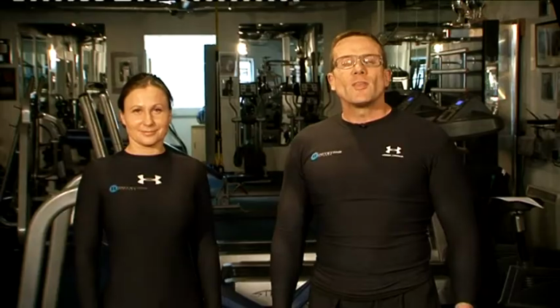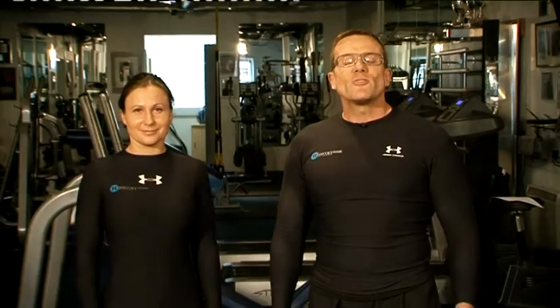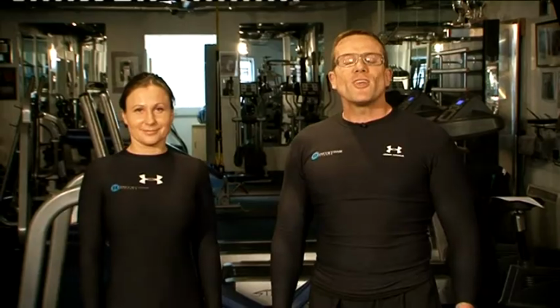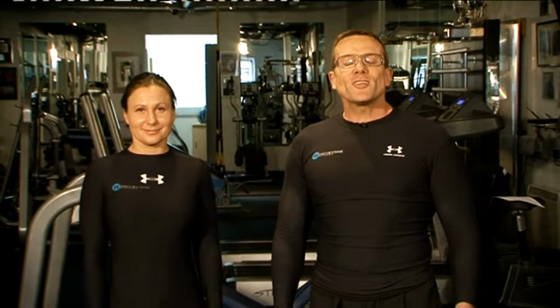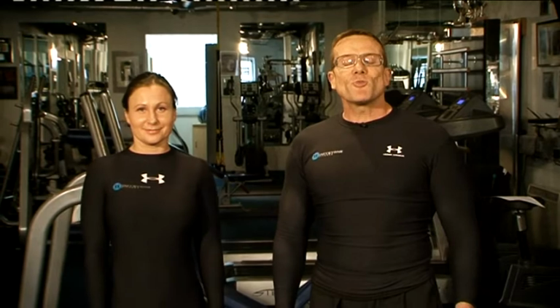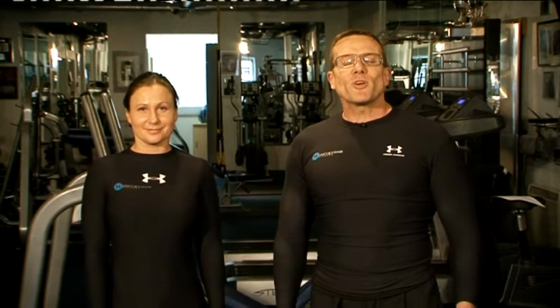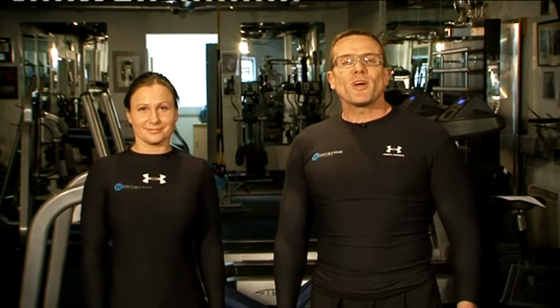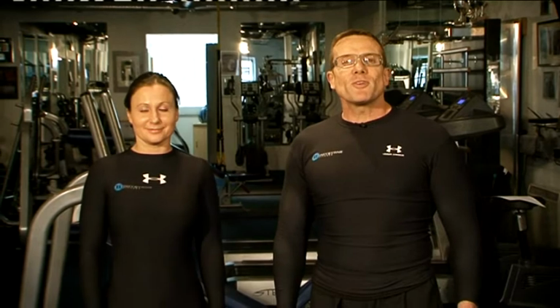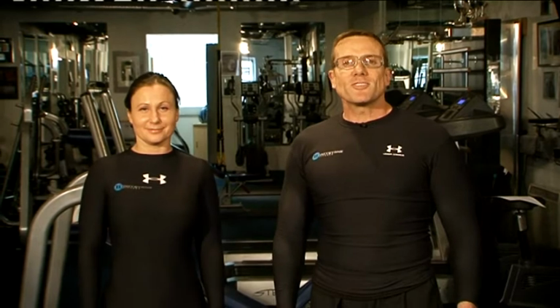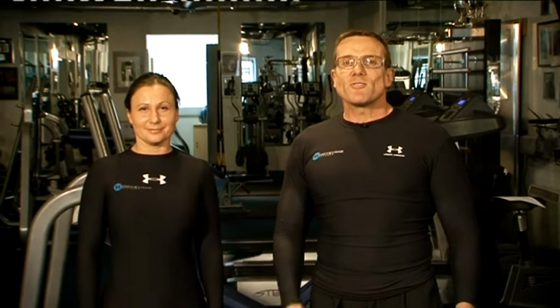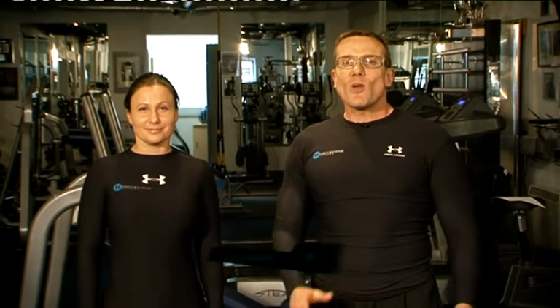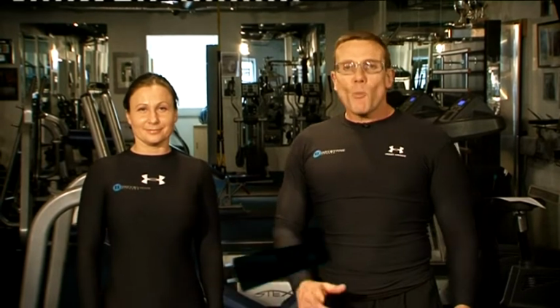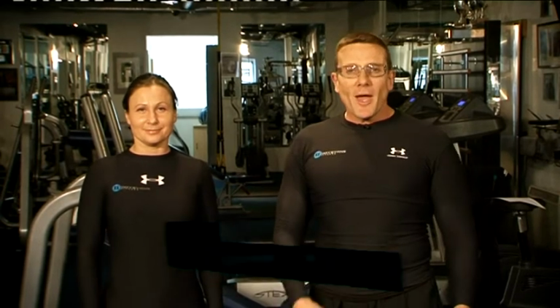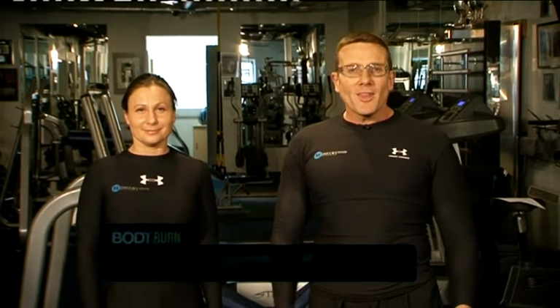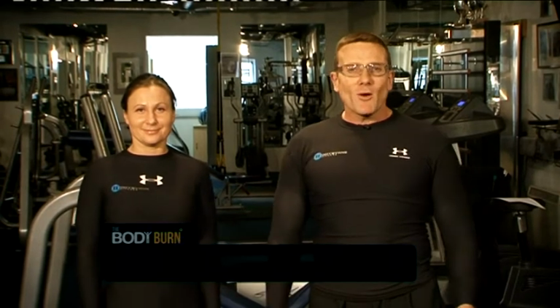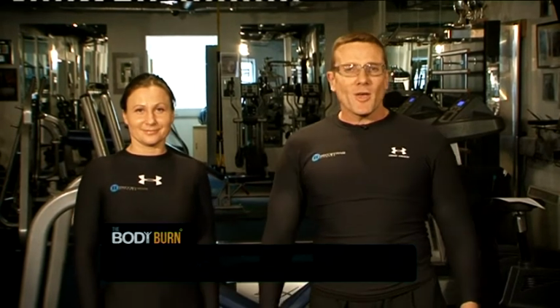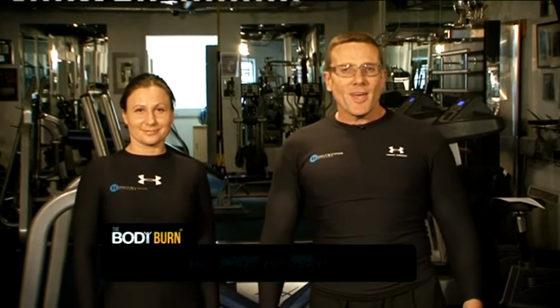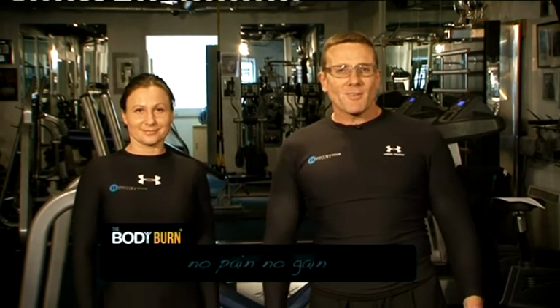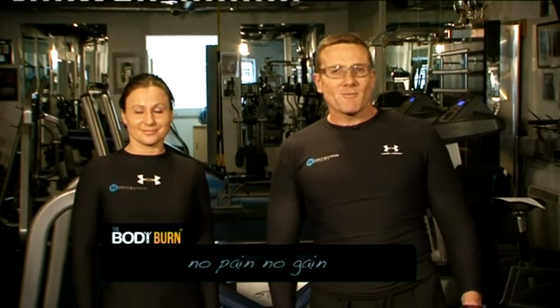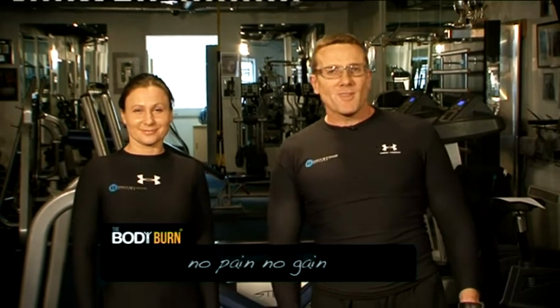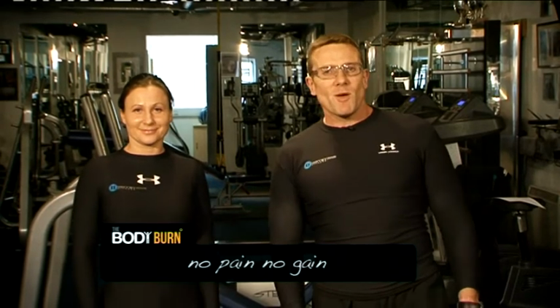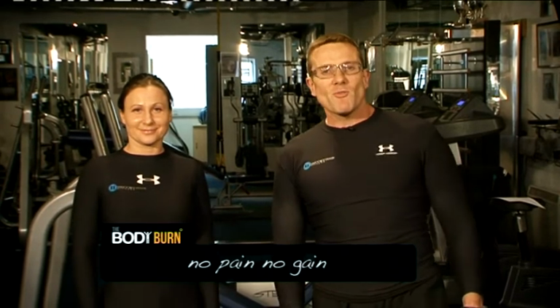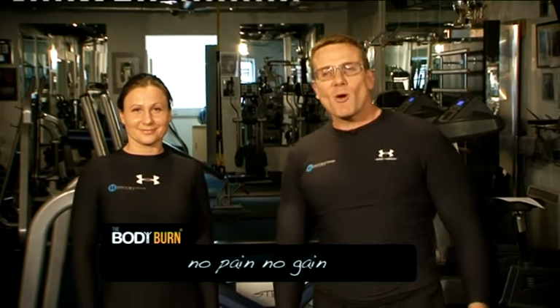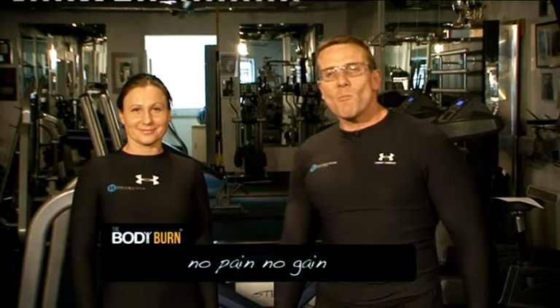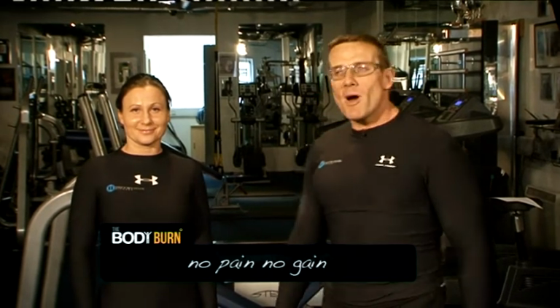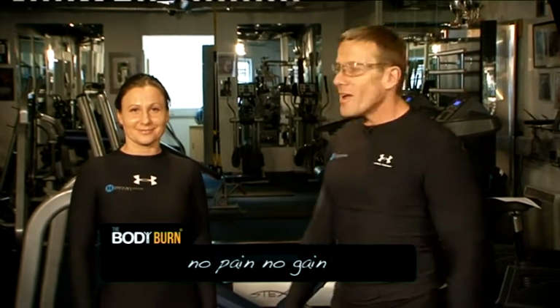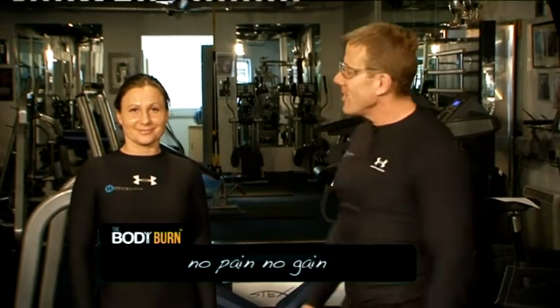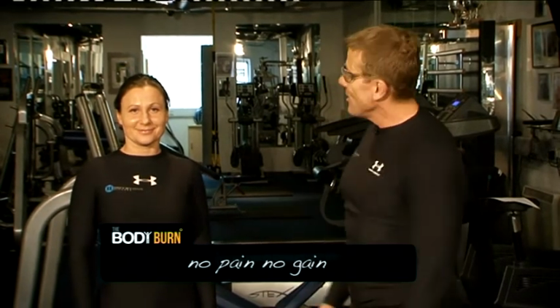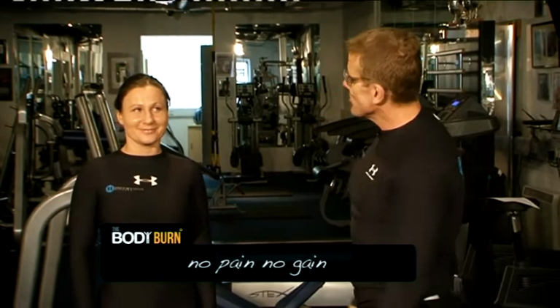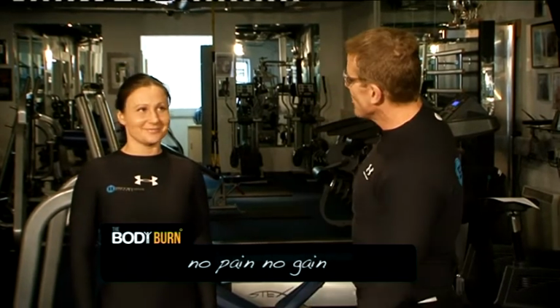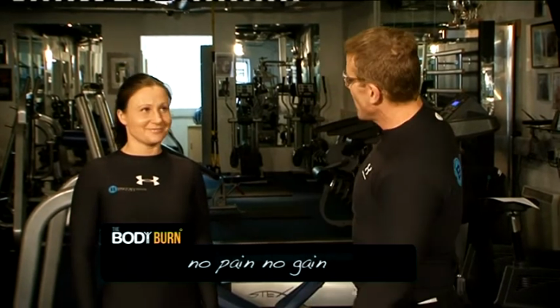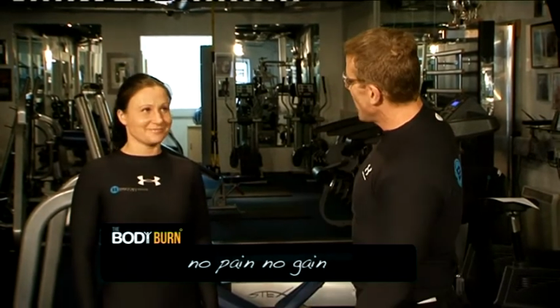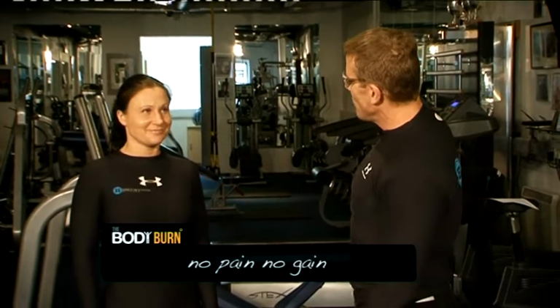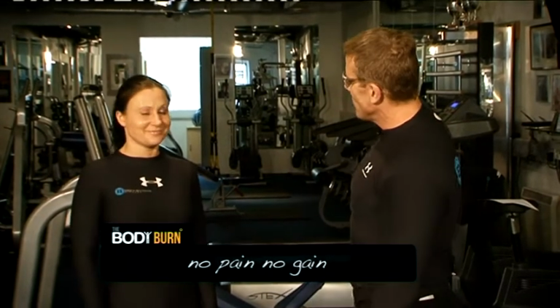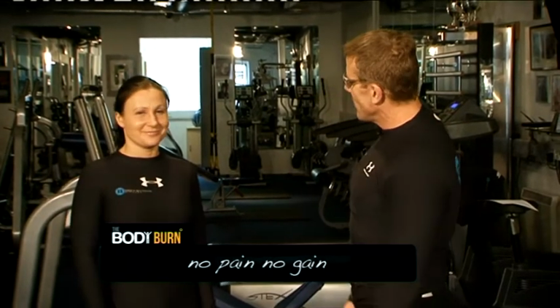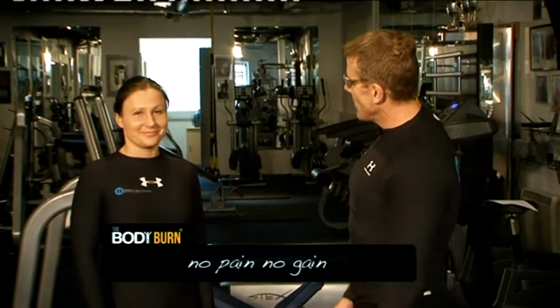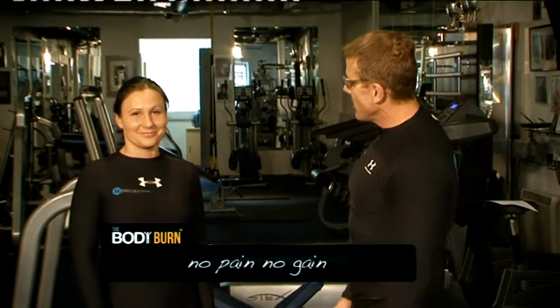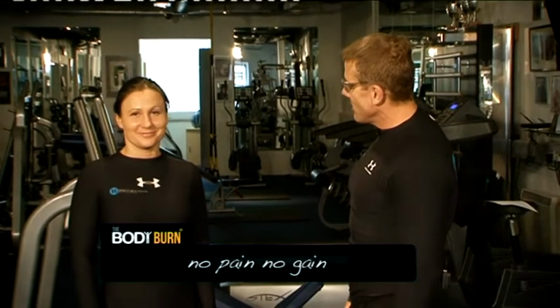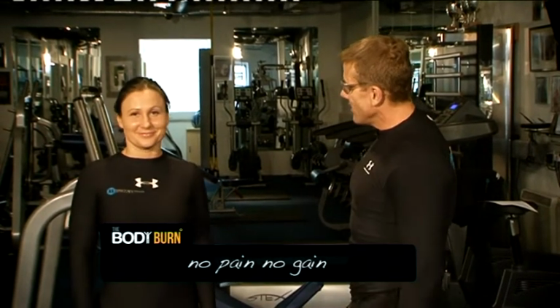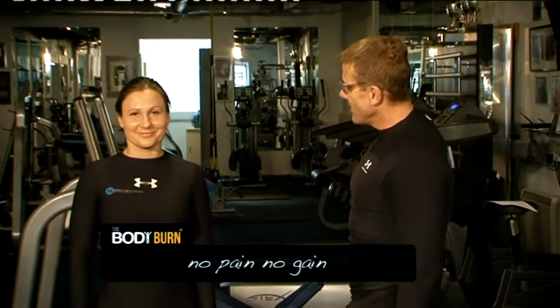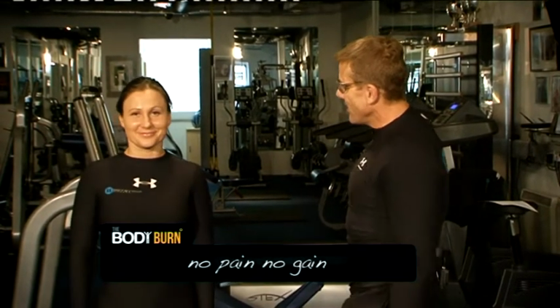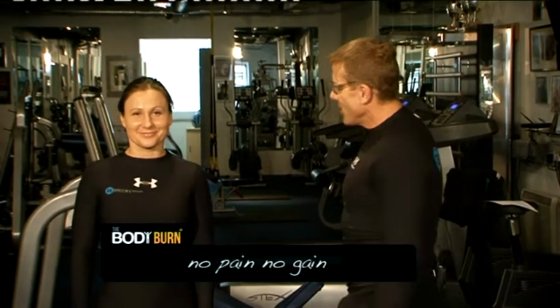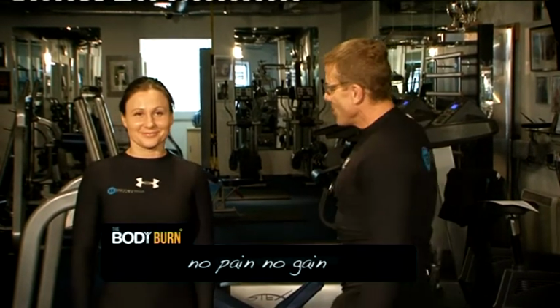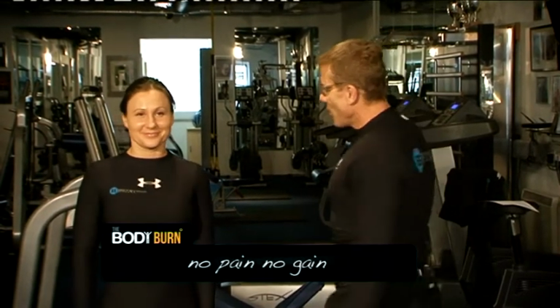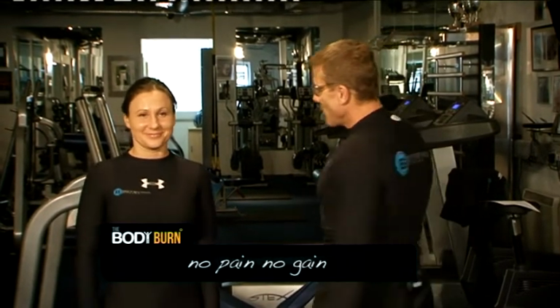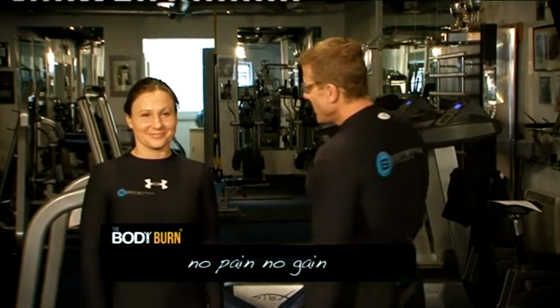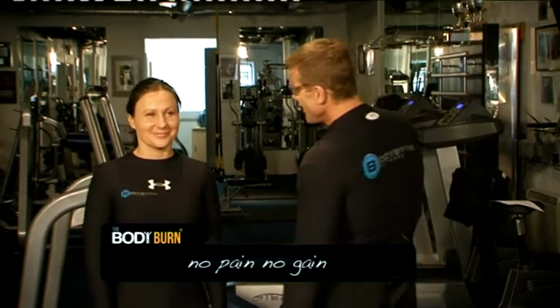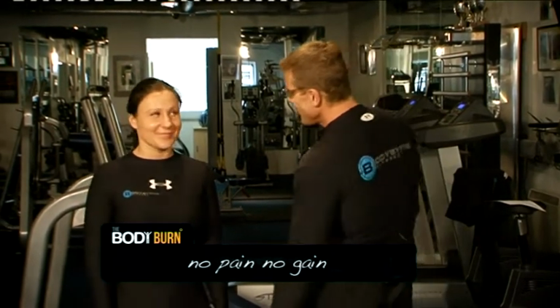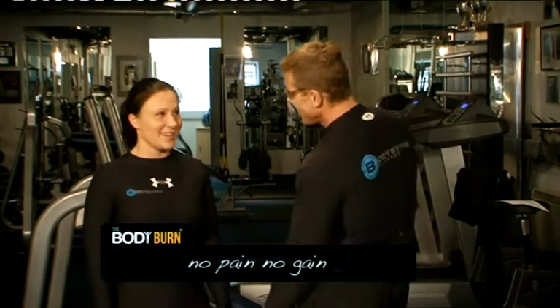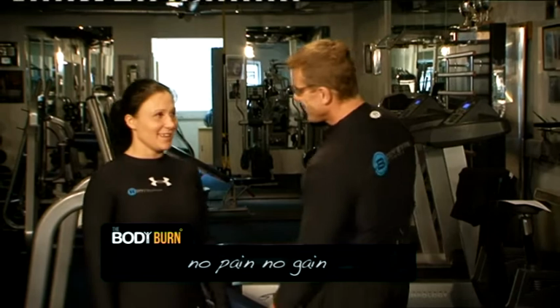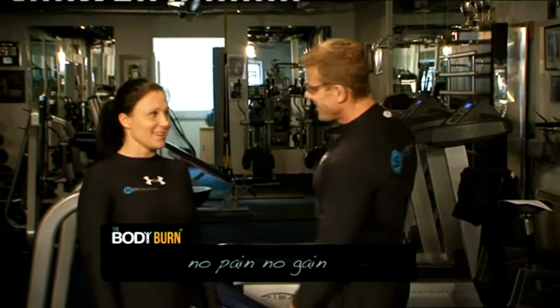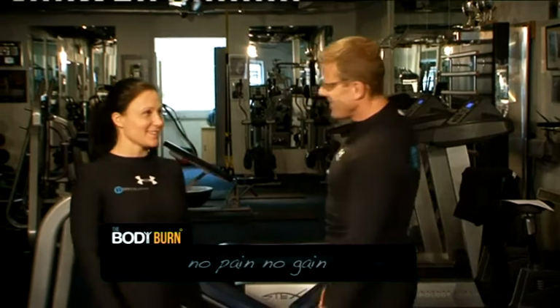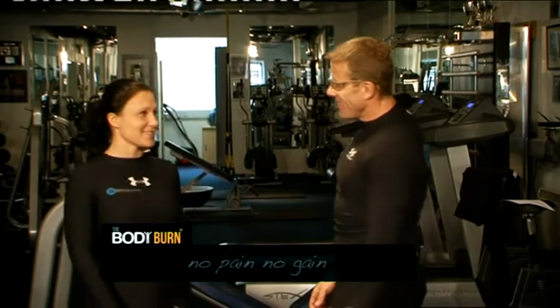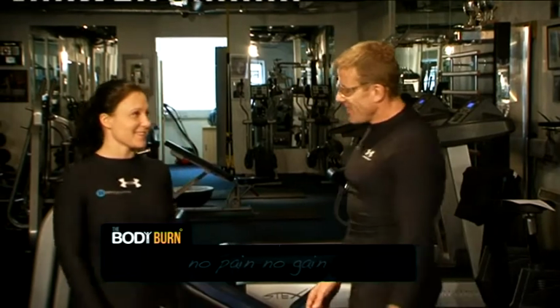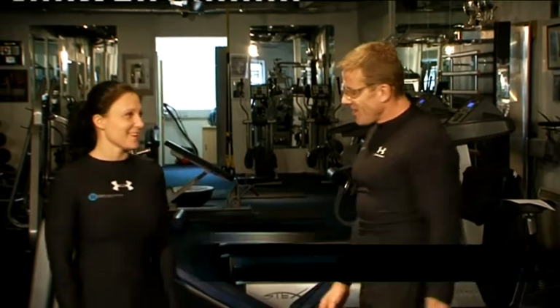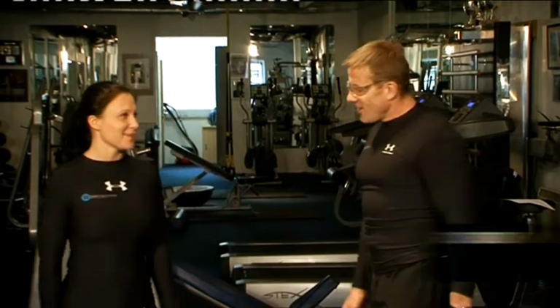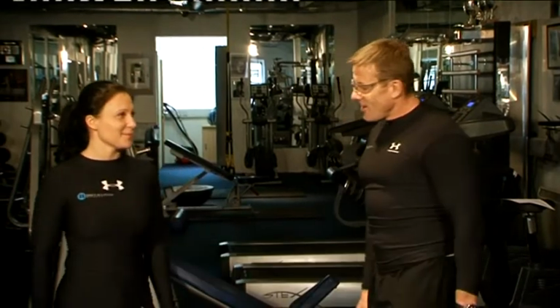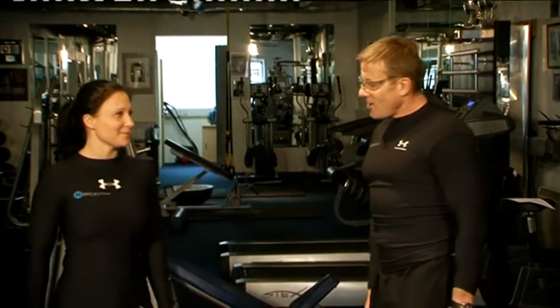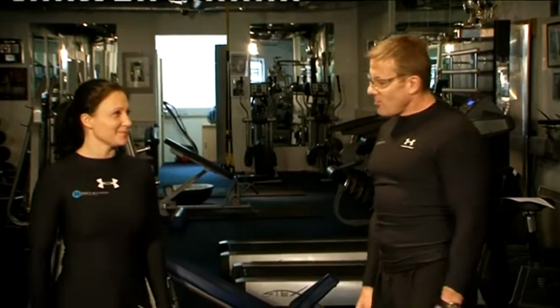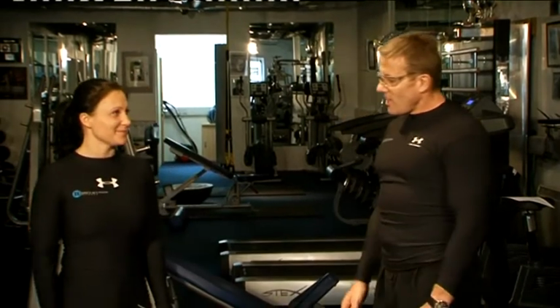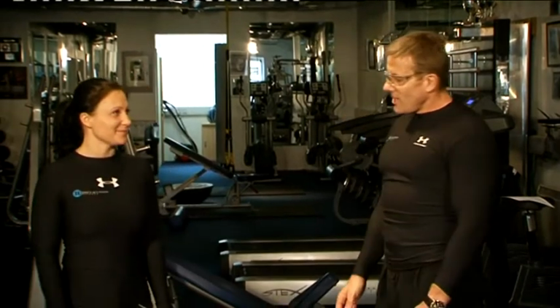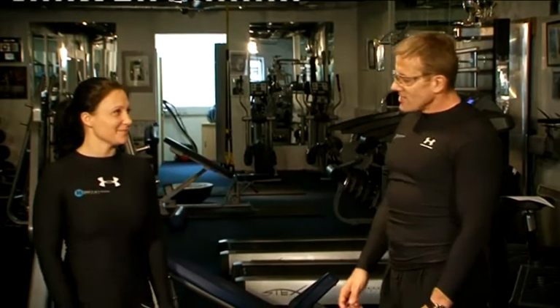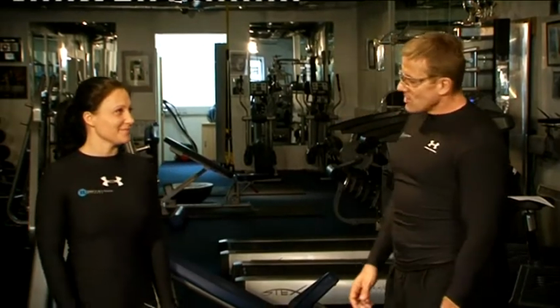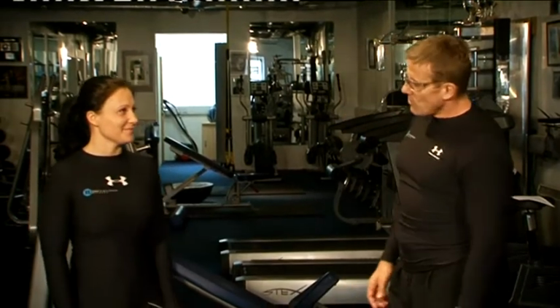Today's workout is no pain no gain and we've got Maya here who's going to help me today. Okay, let's go.